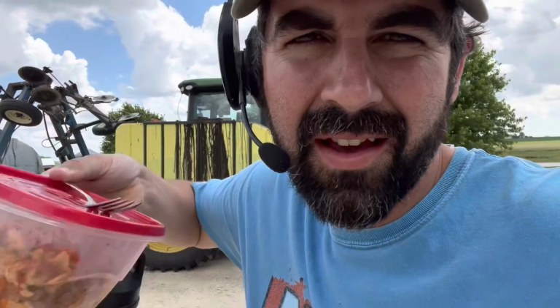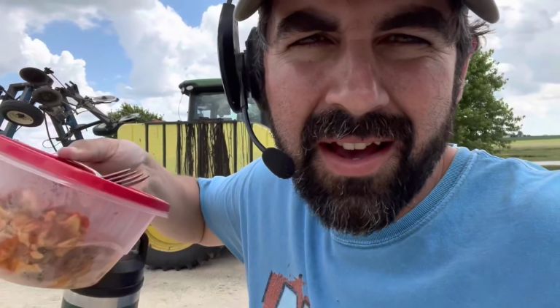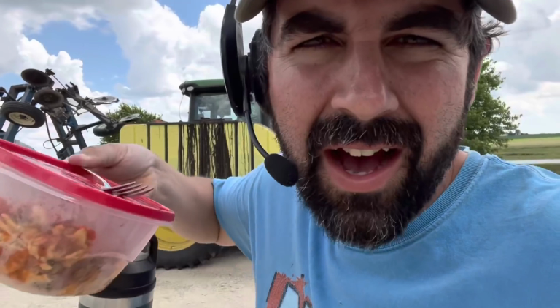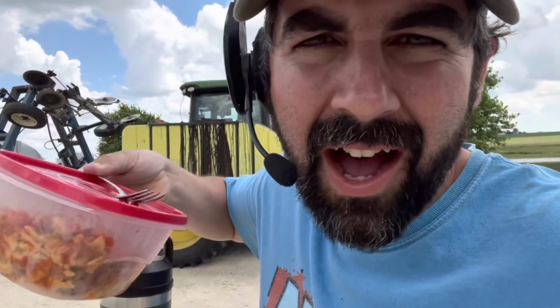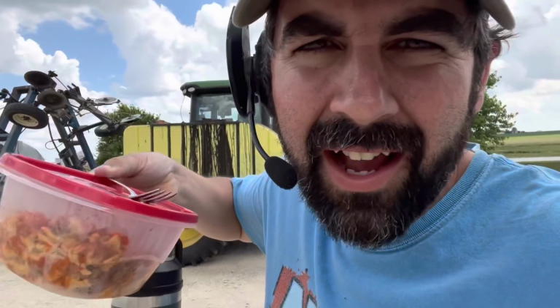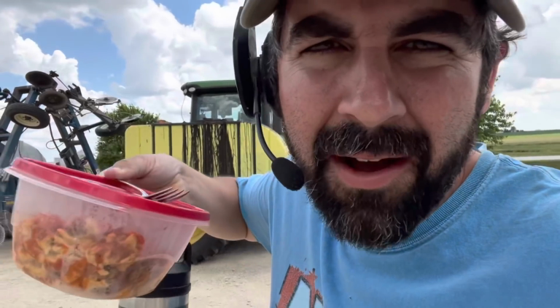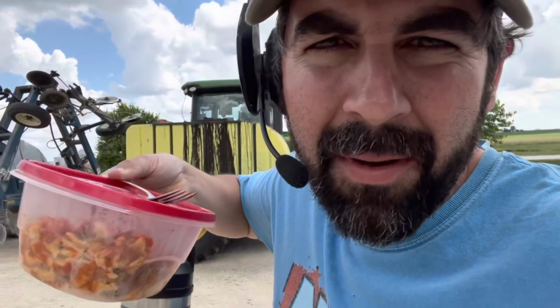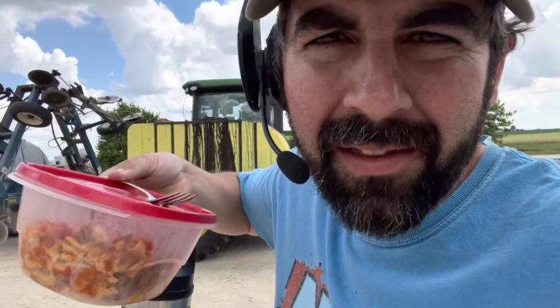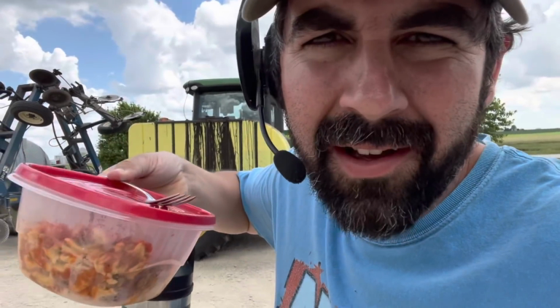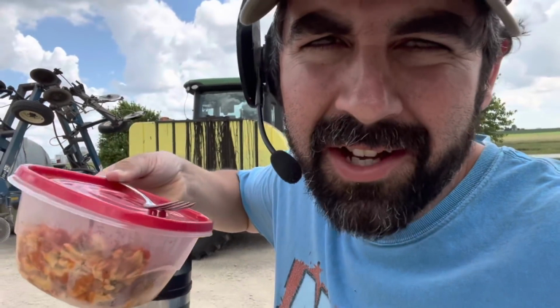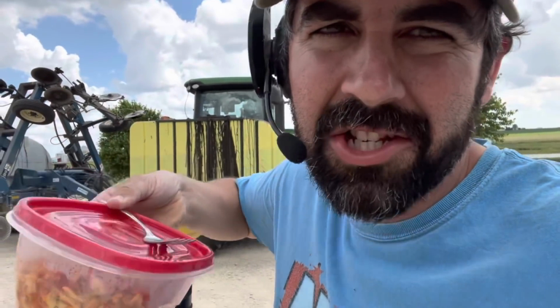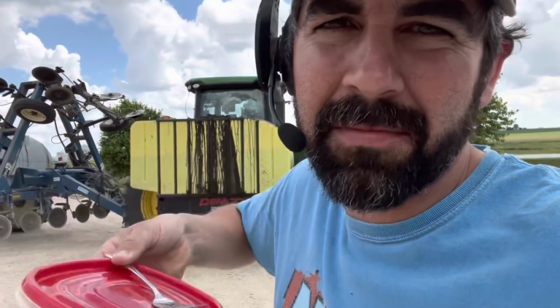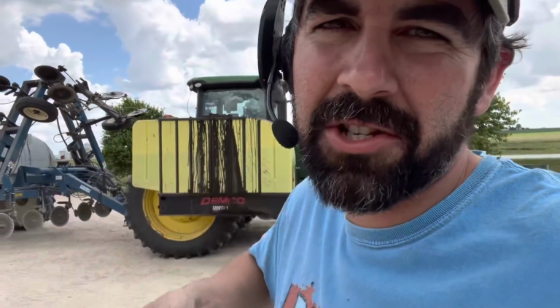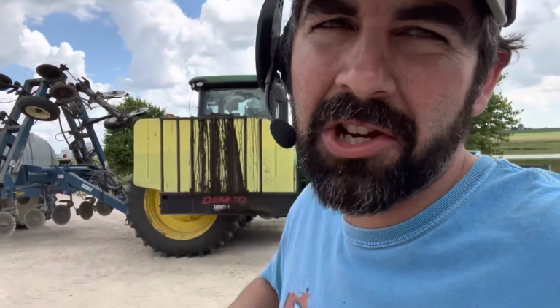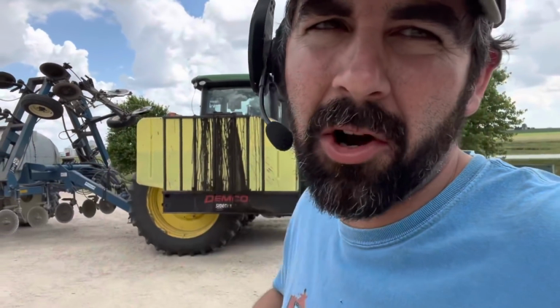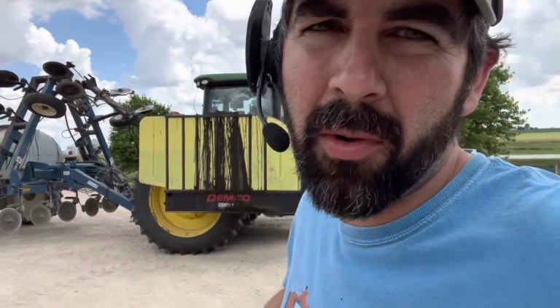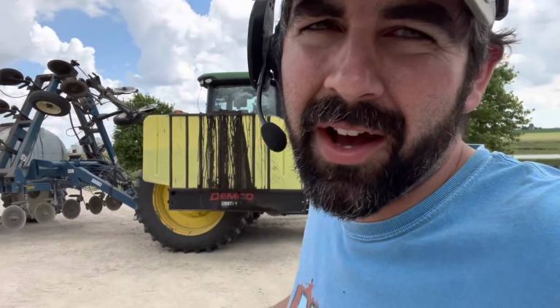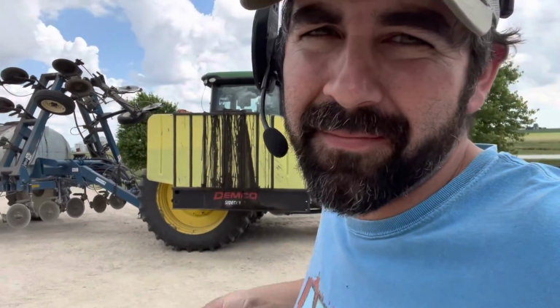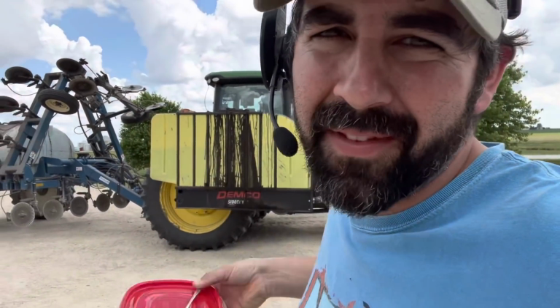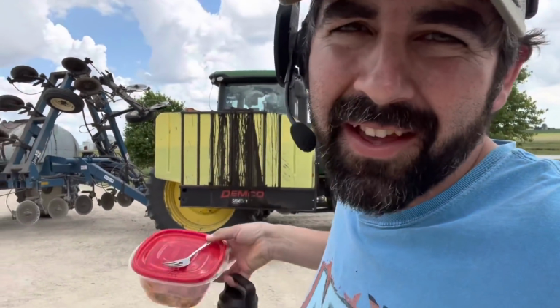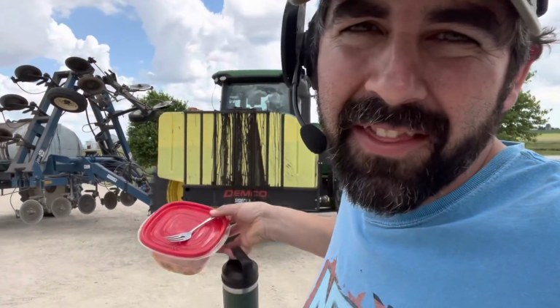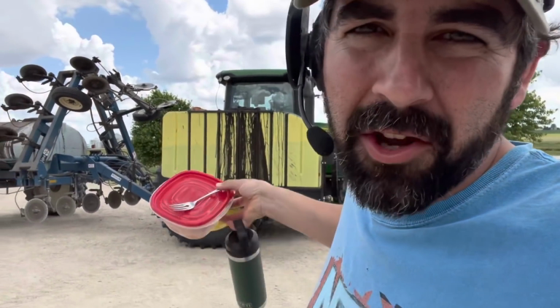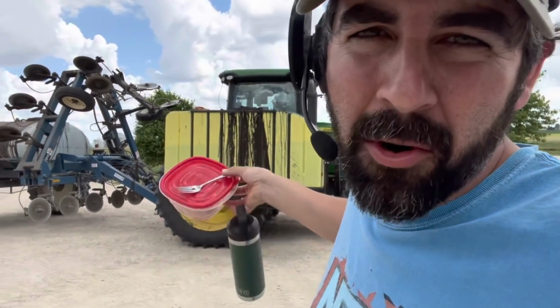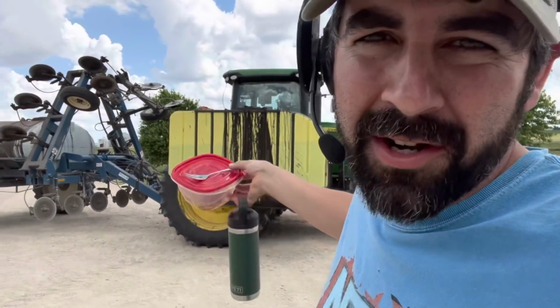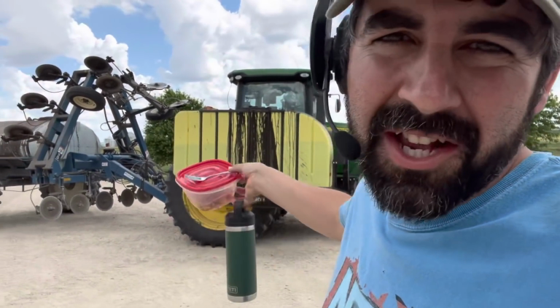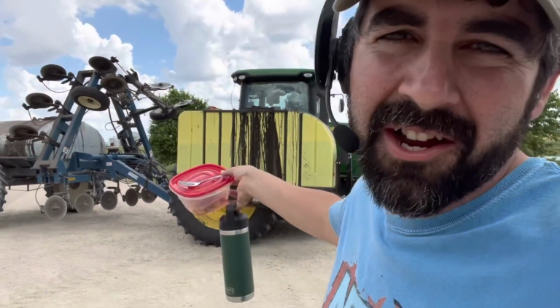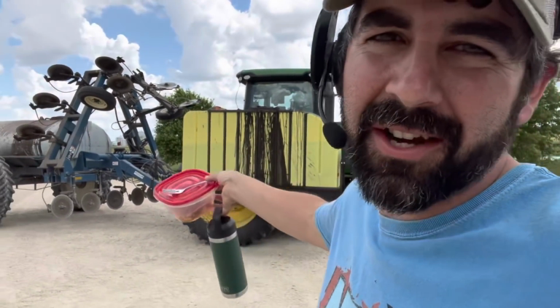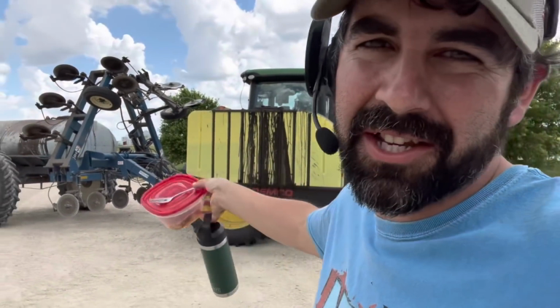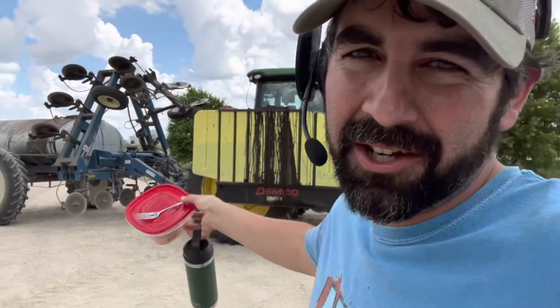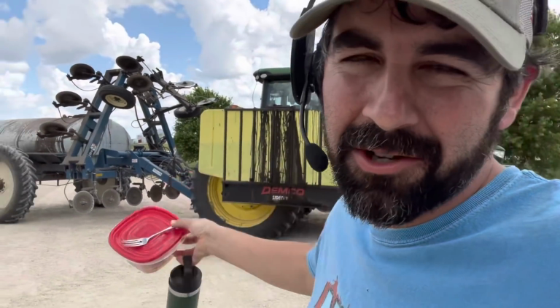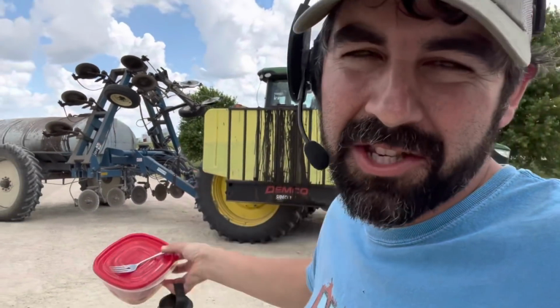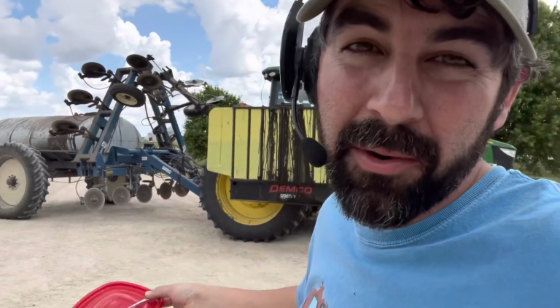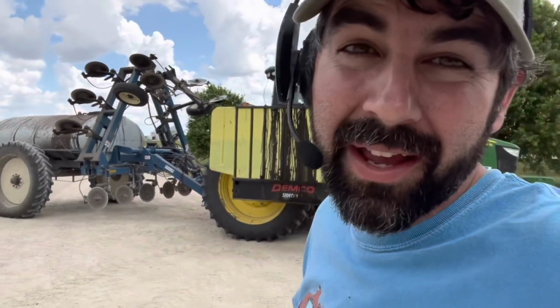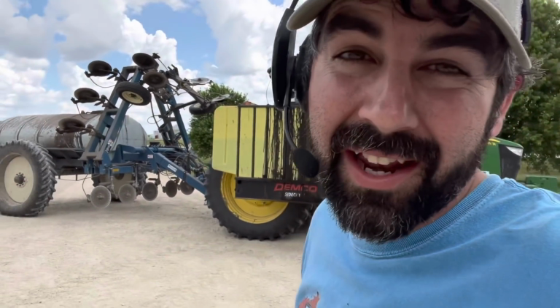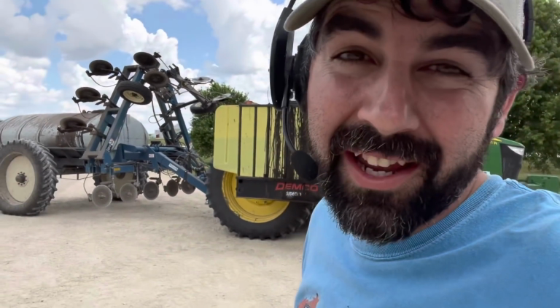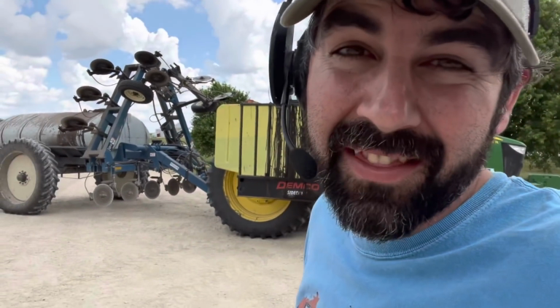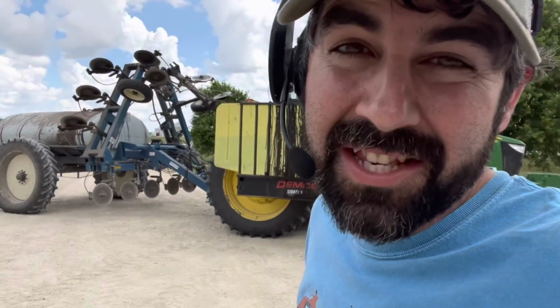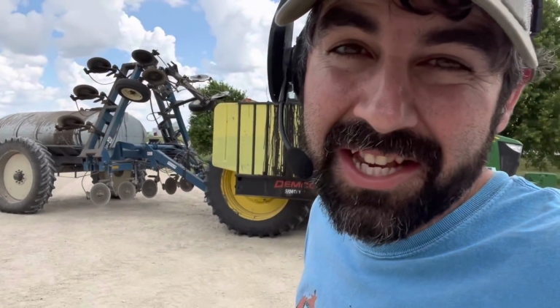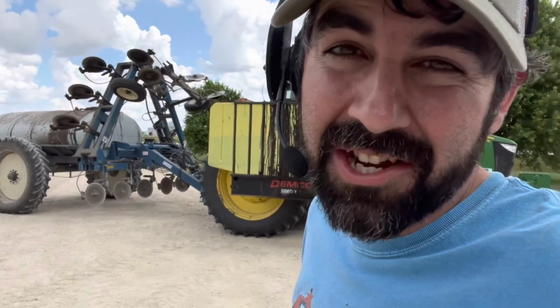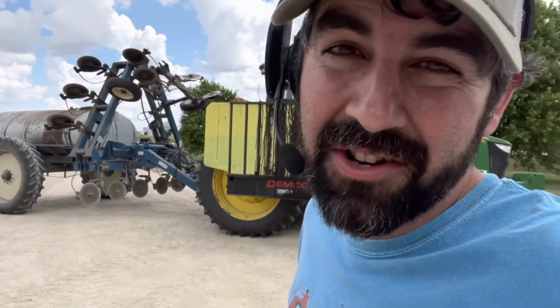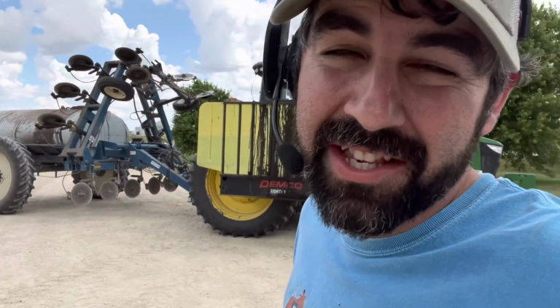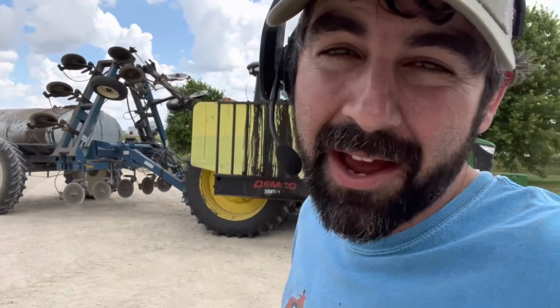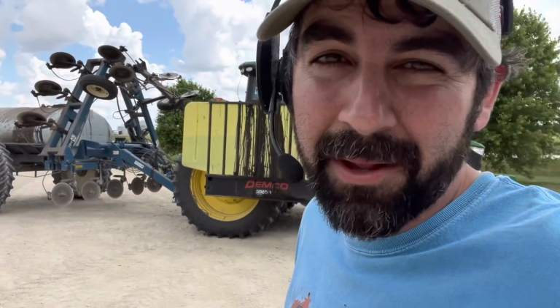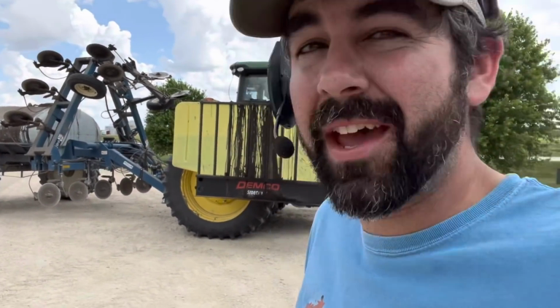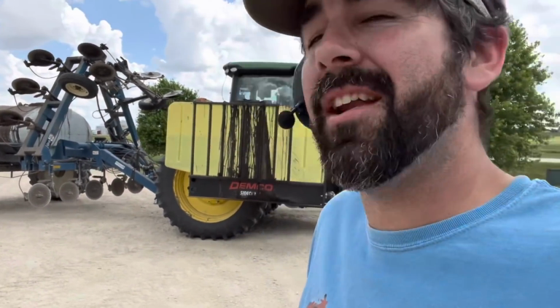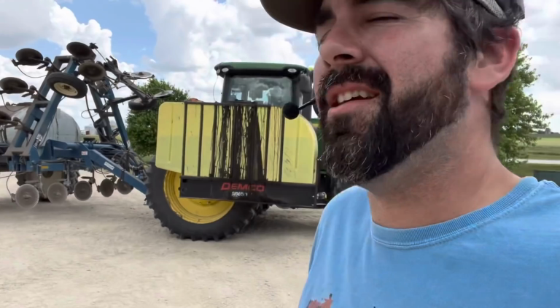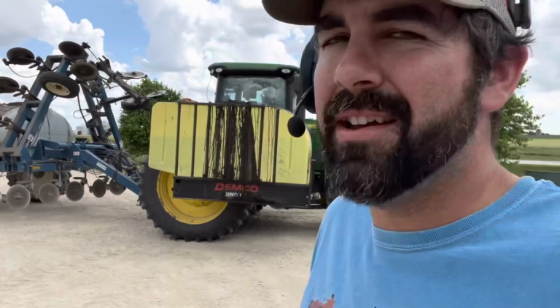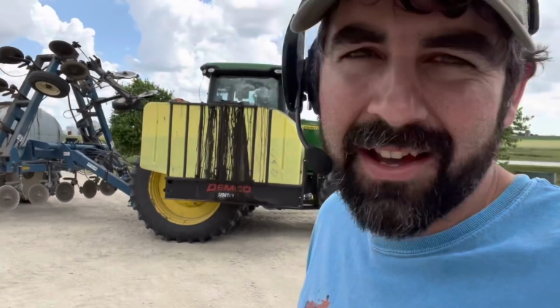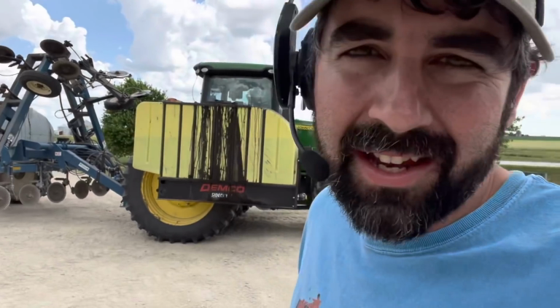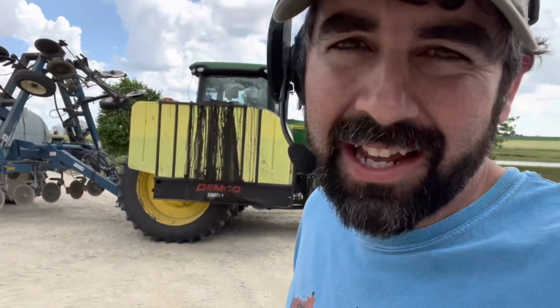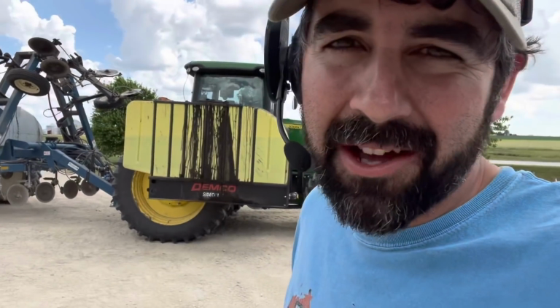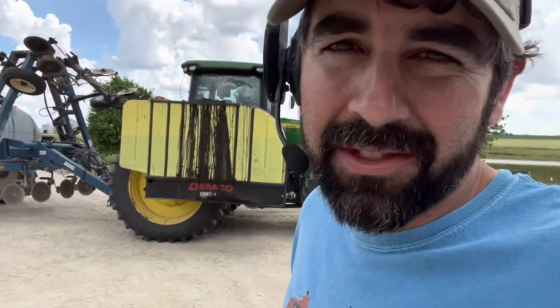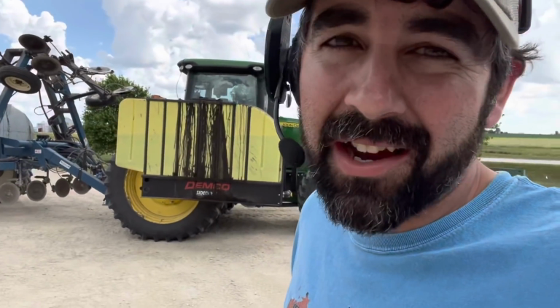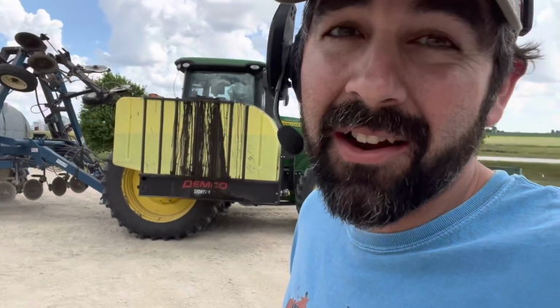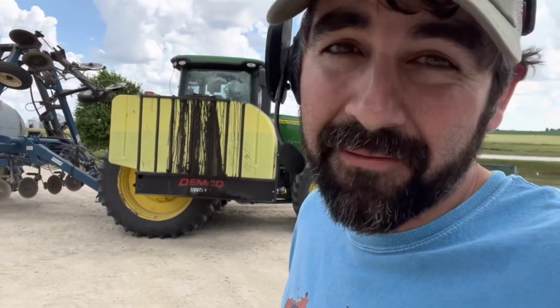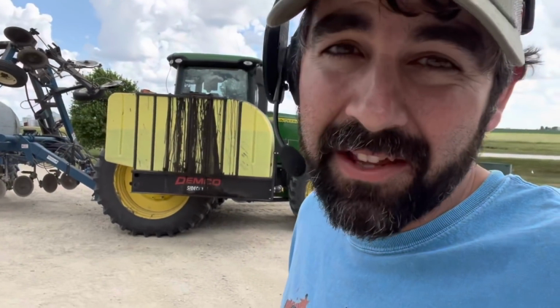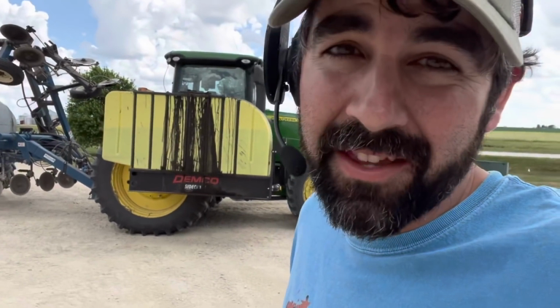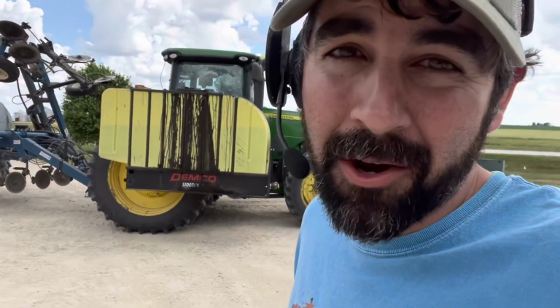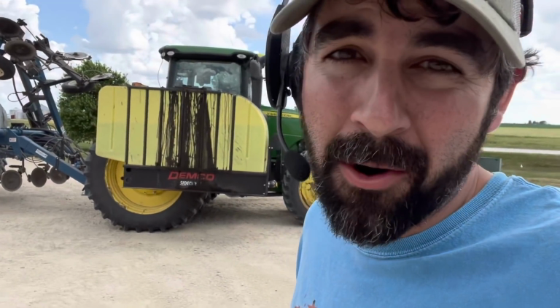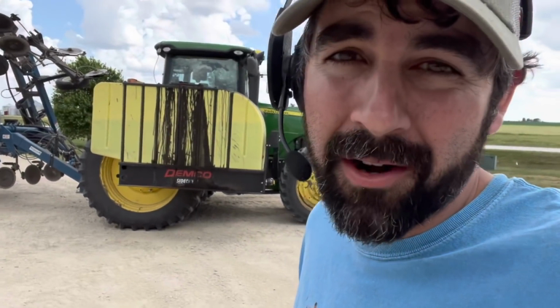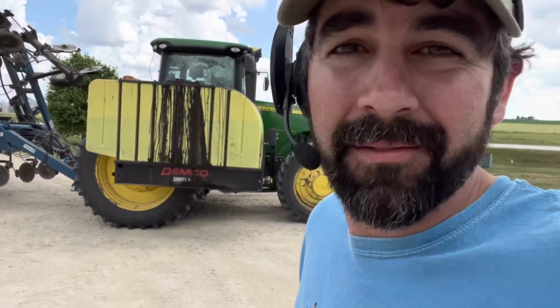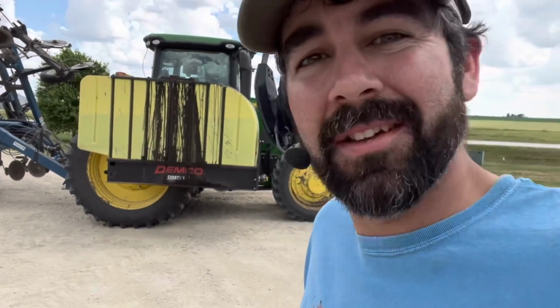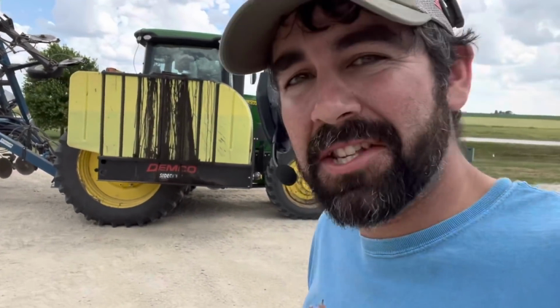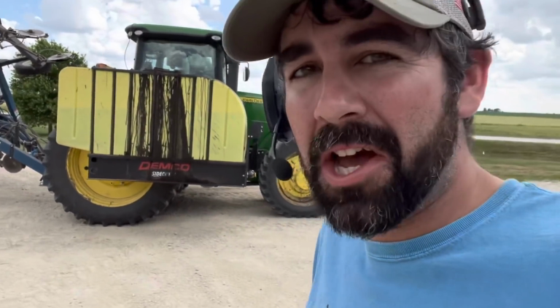I got my lunch, but you know what? The corn's hungry too, so we got to get in the side dress applicator, get out there, and feed the corn. Let's go!